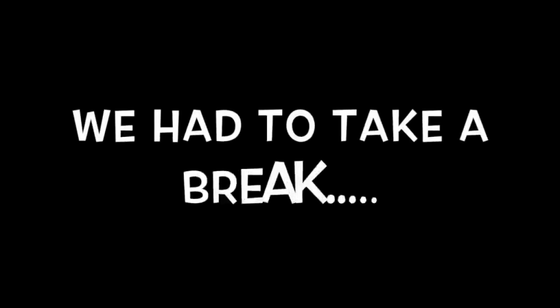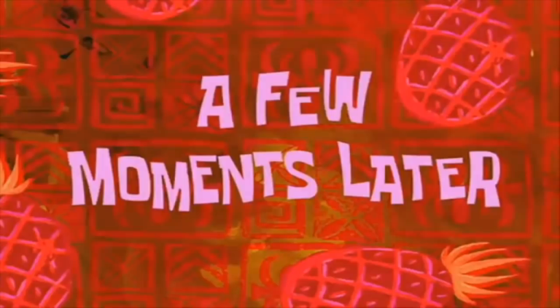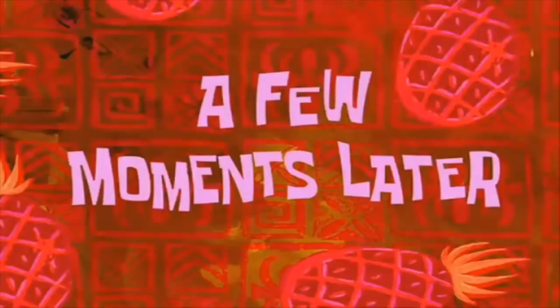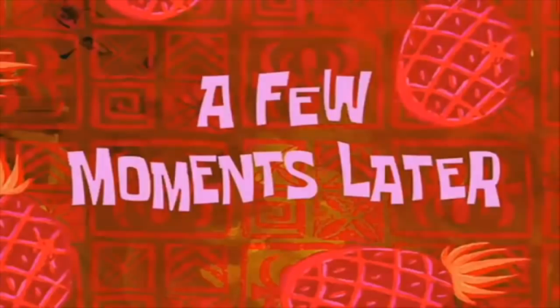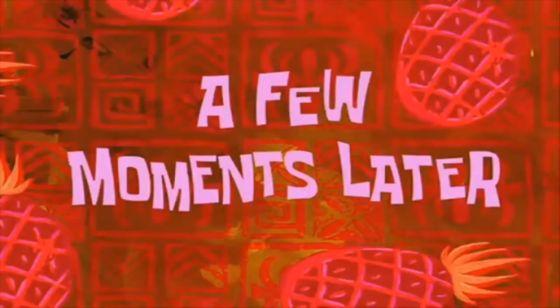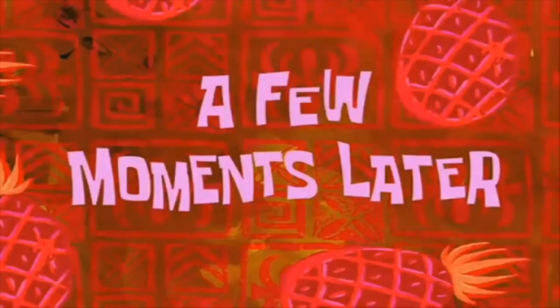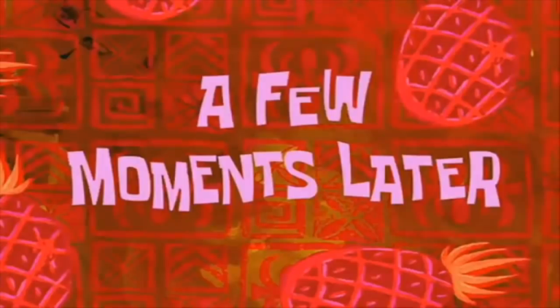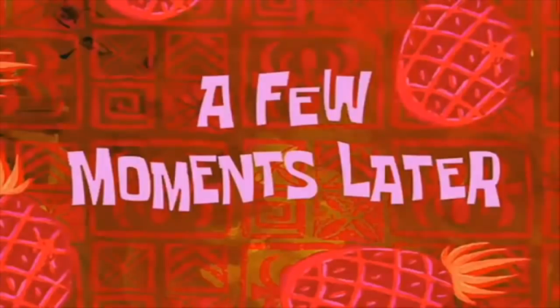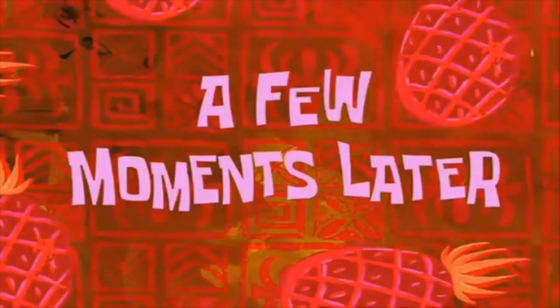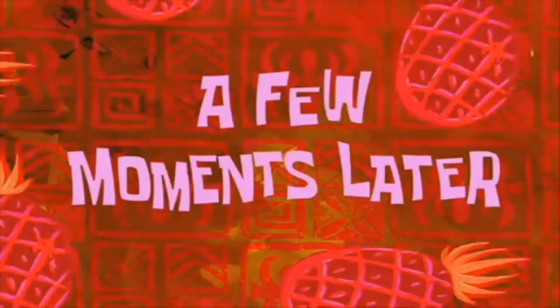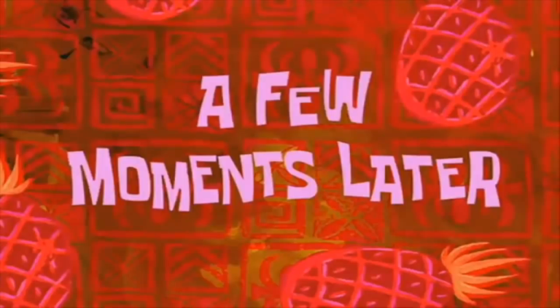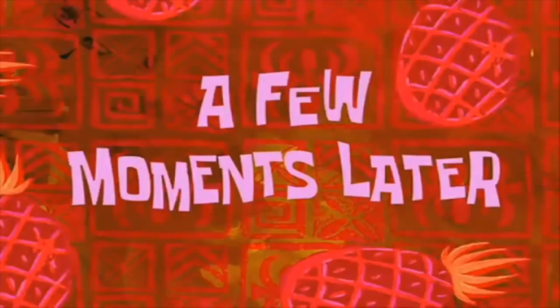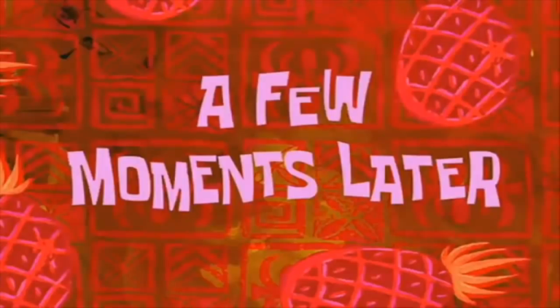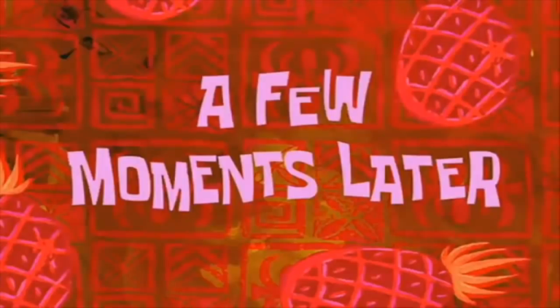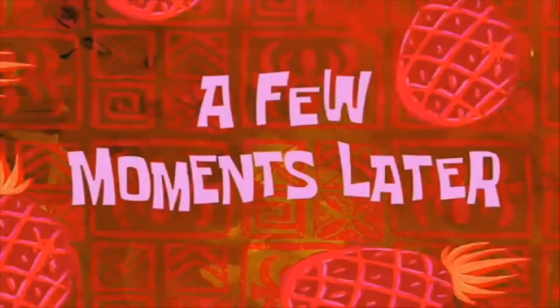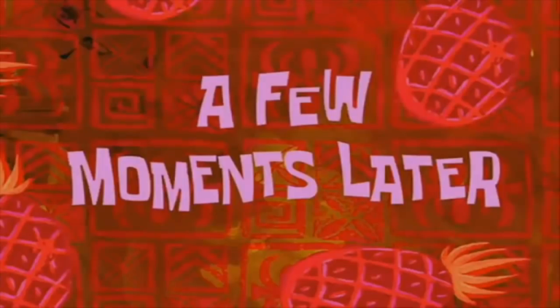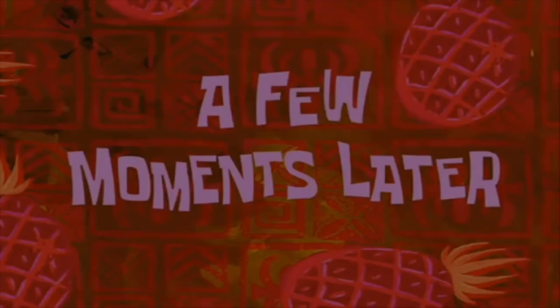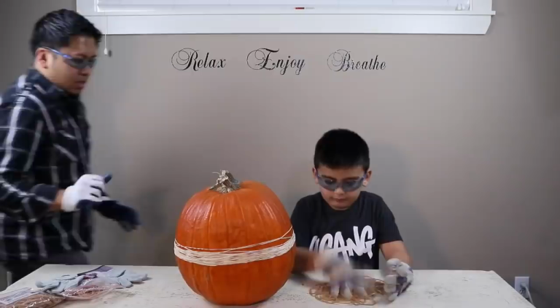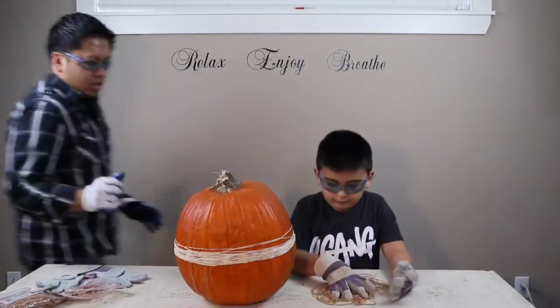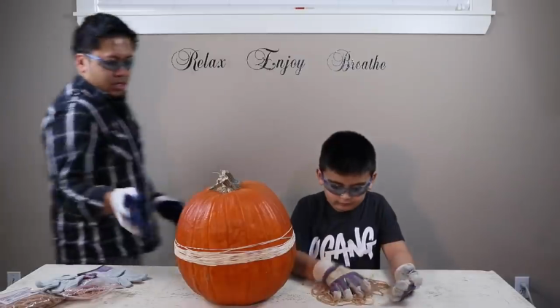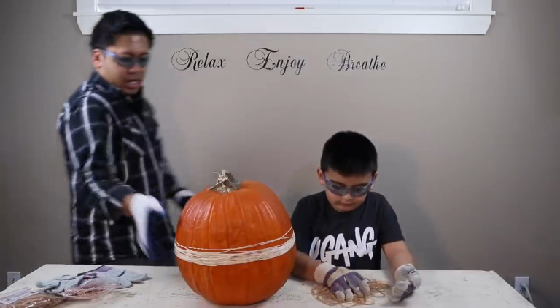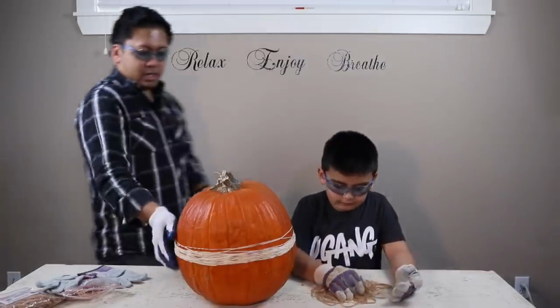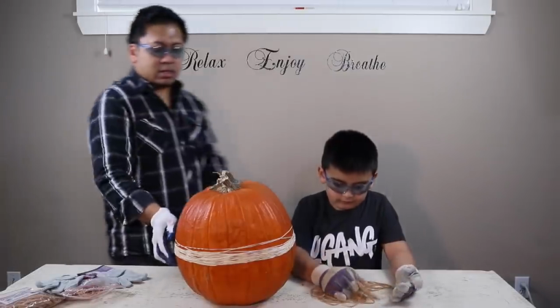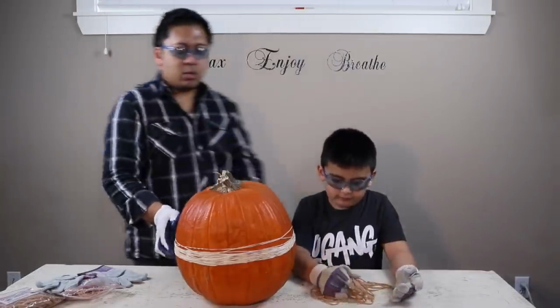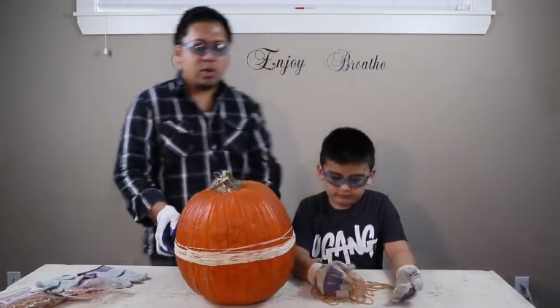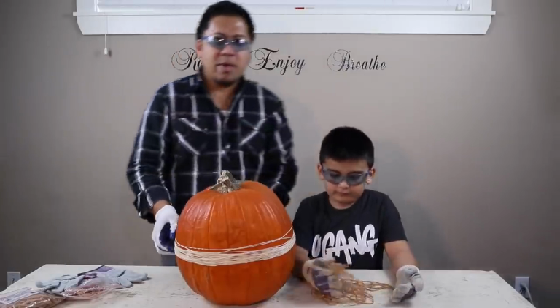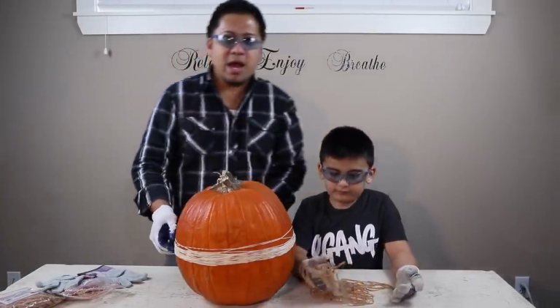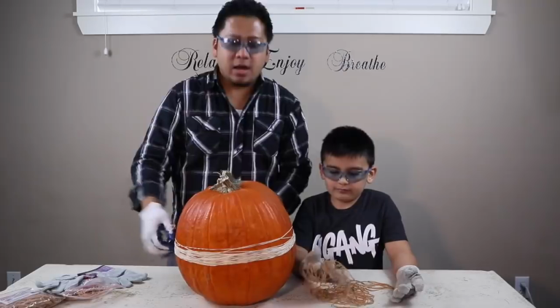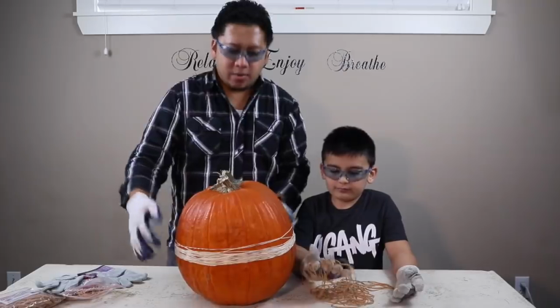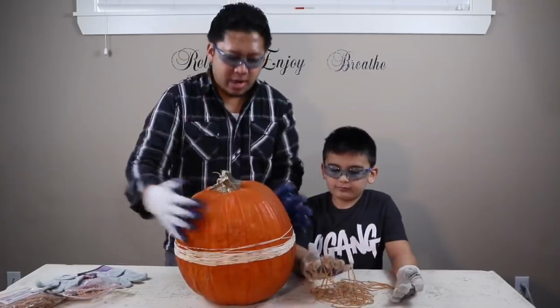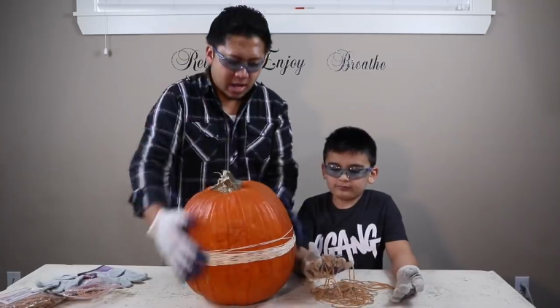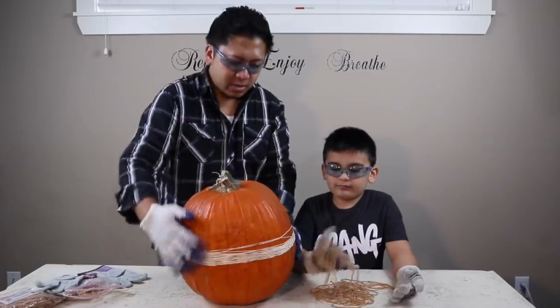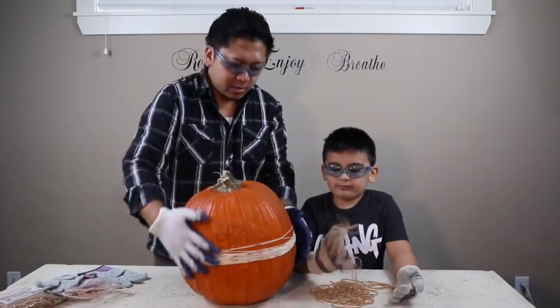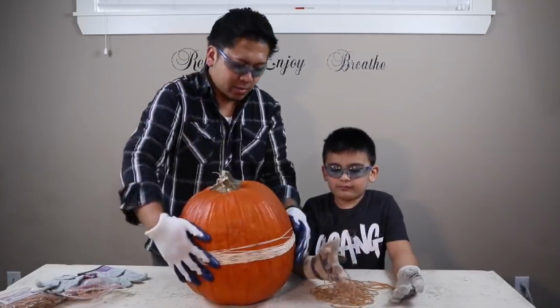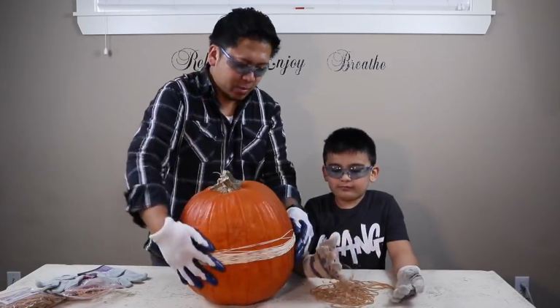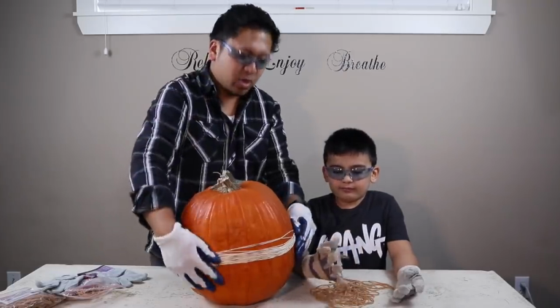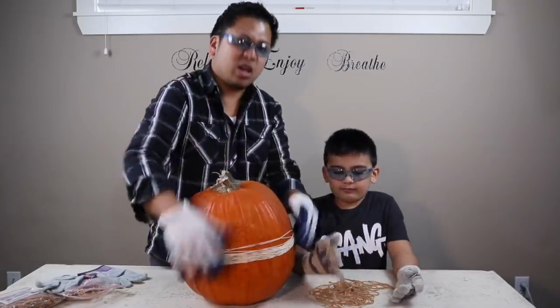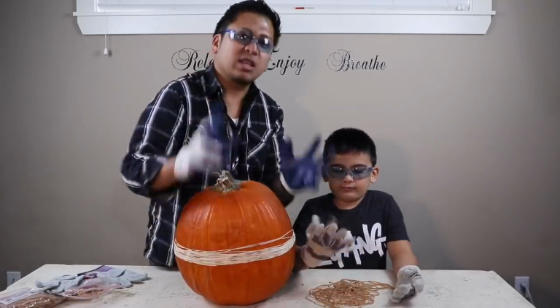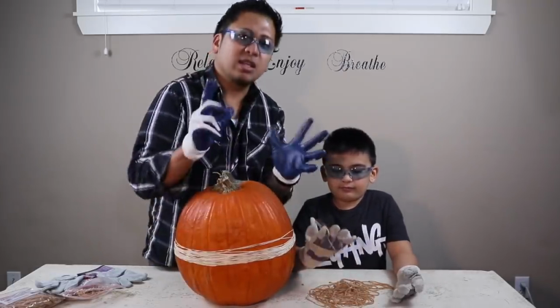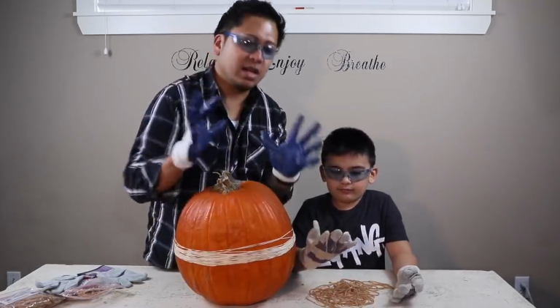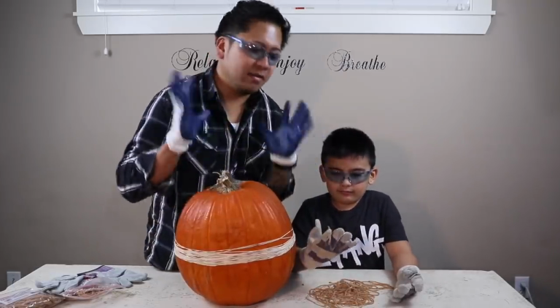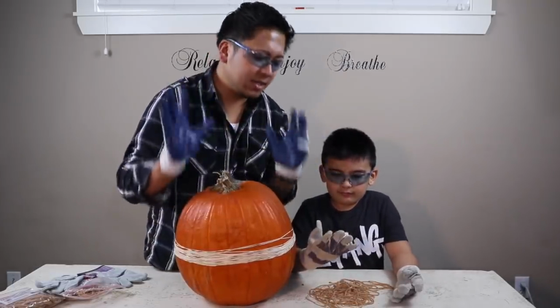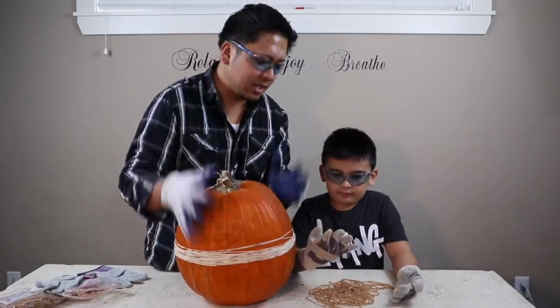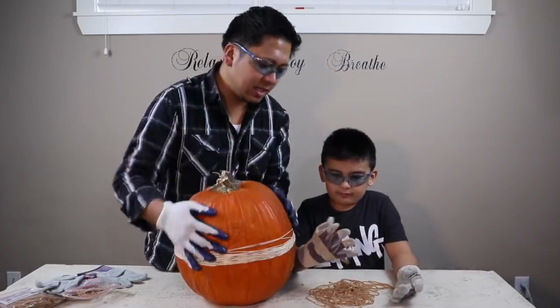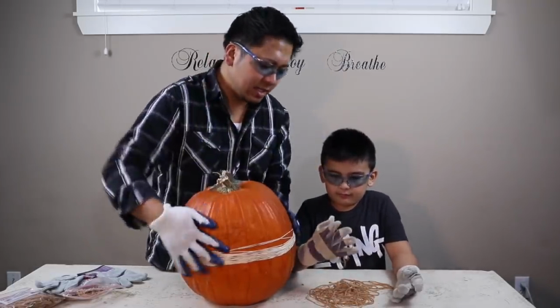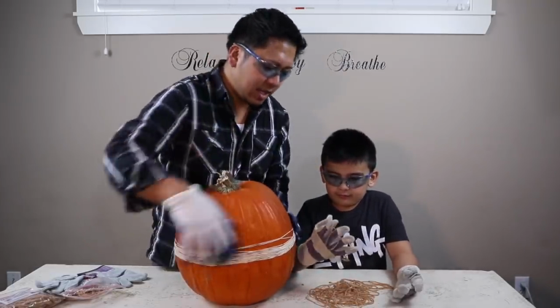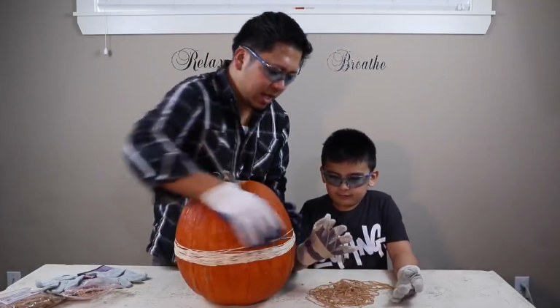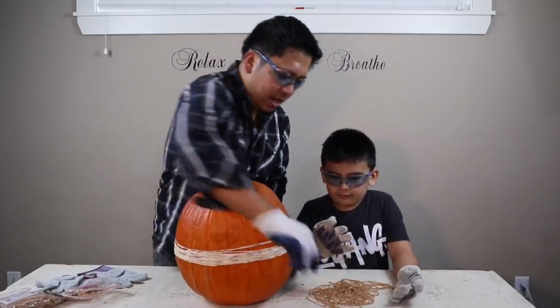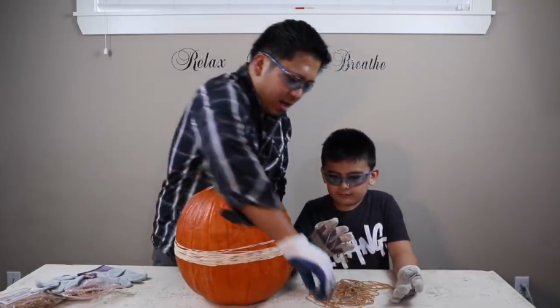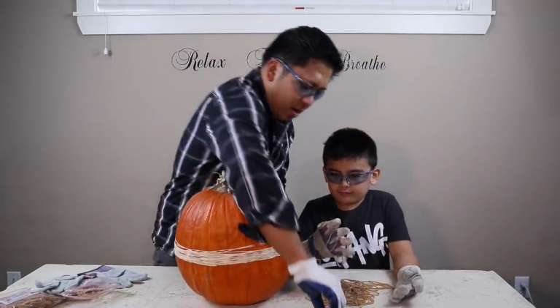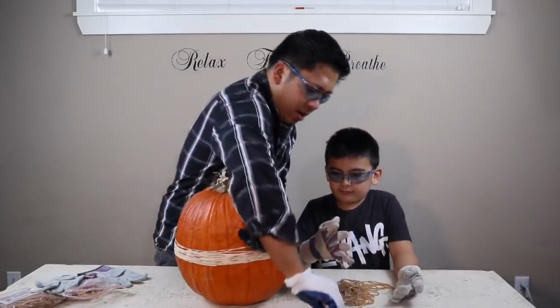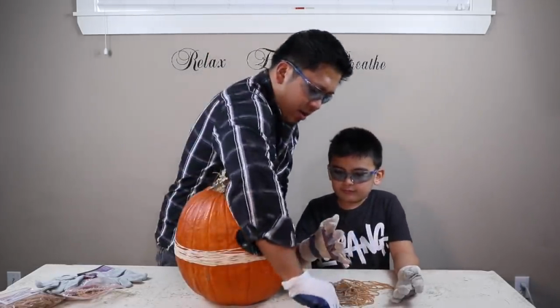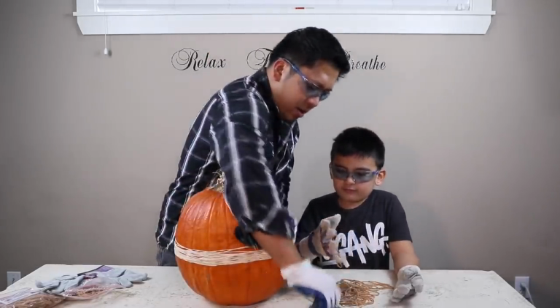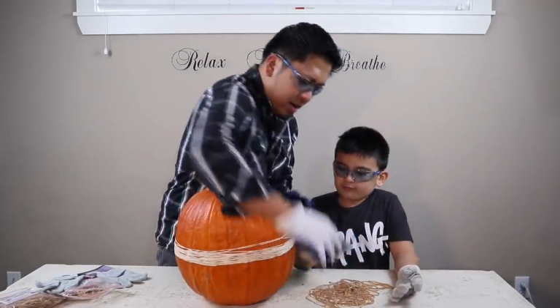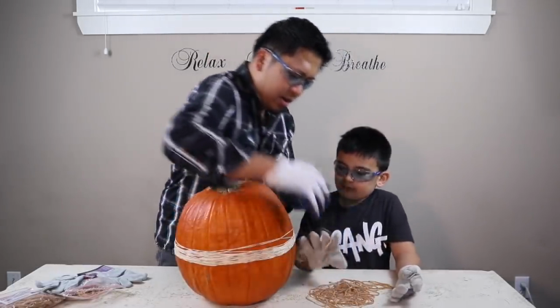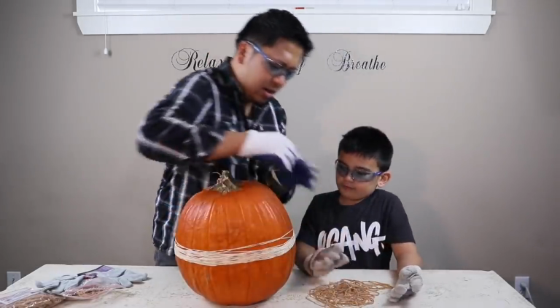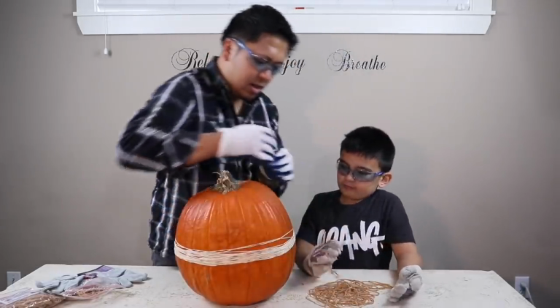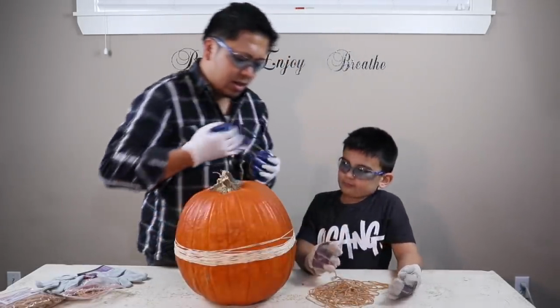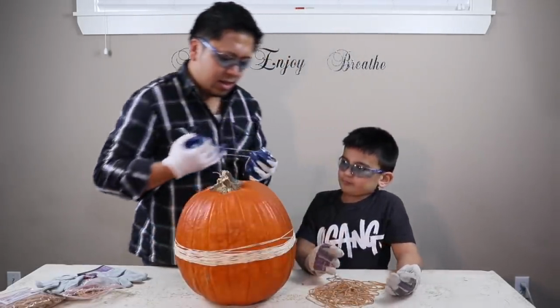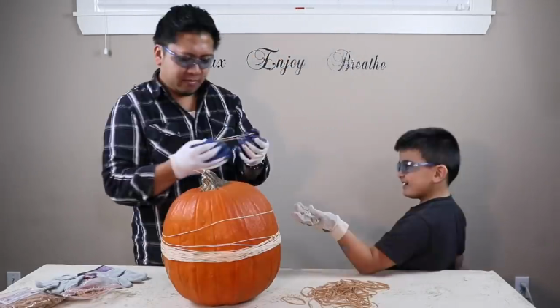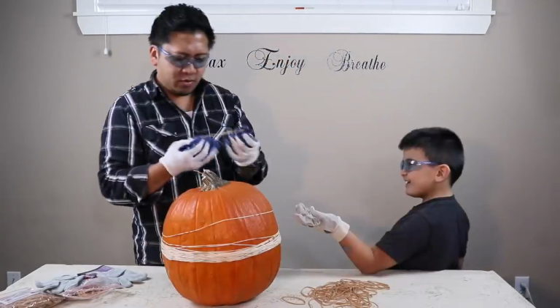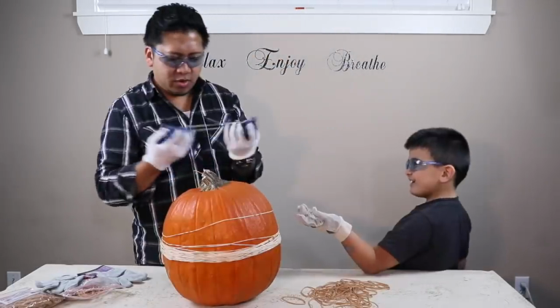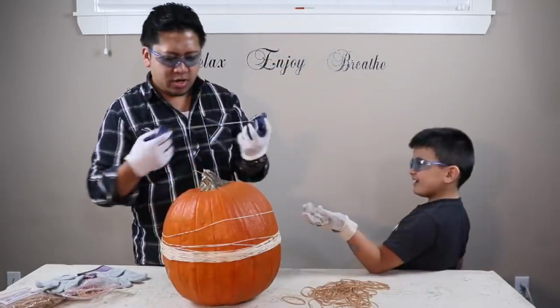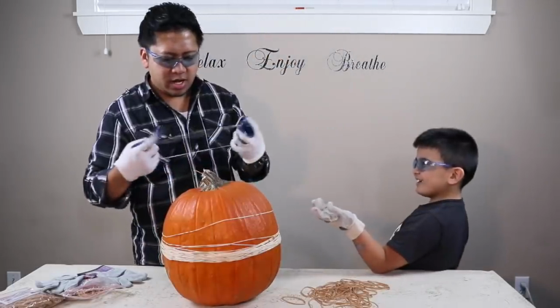A few moments later — okay, we're back. We had to put on gloves because it's getting harder. 40.